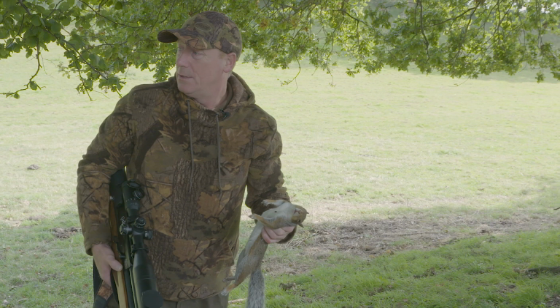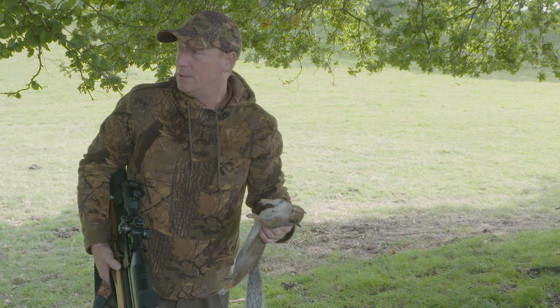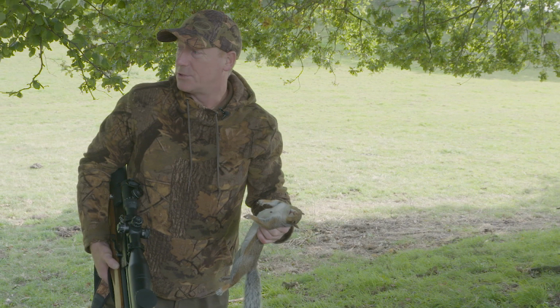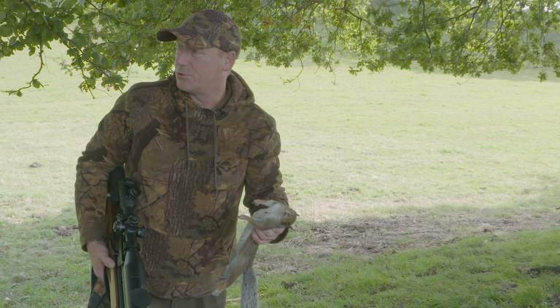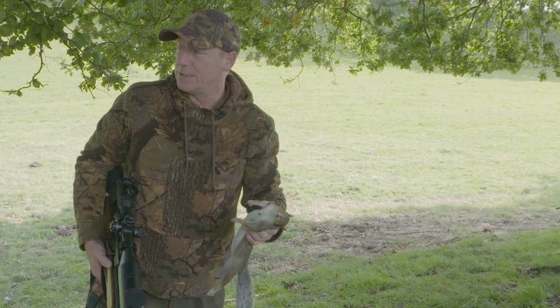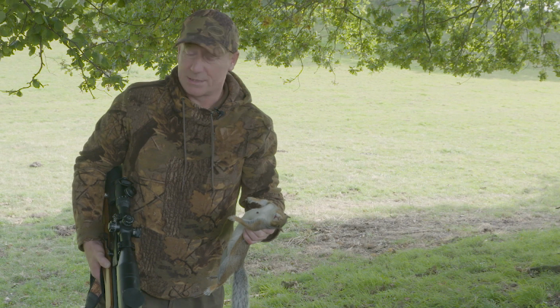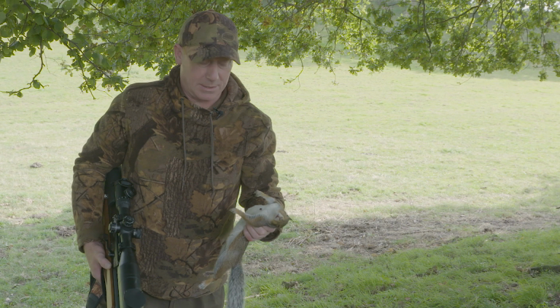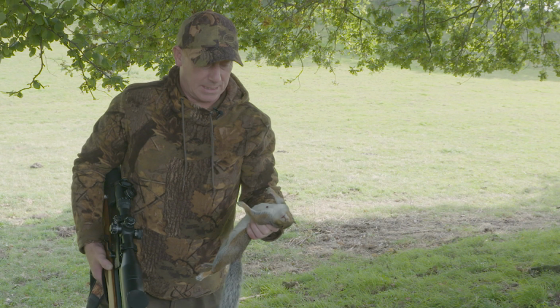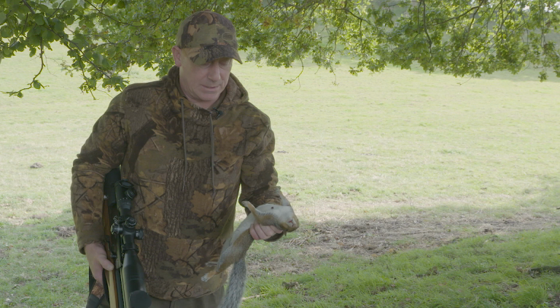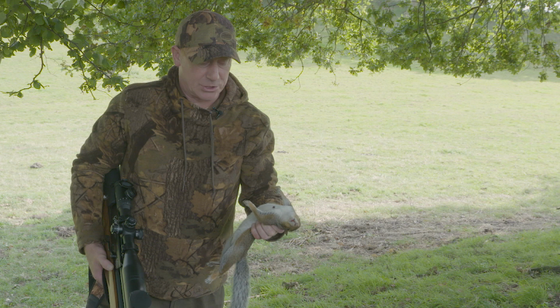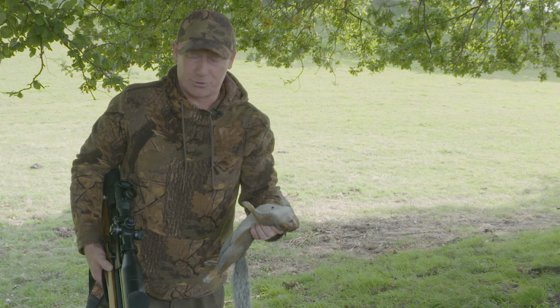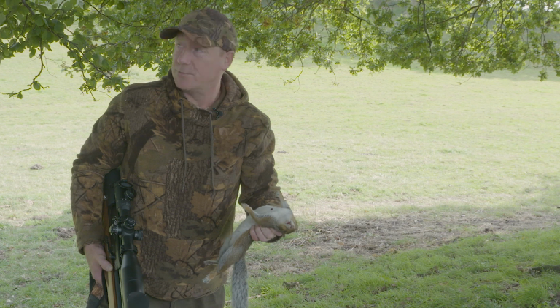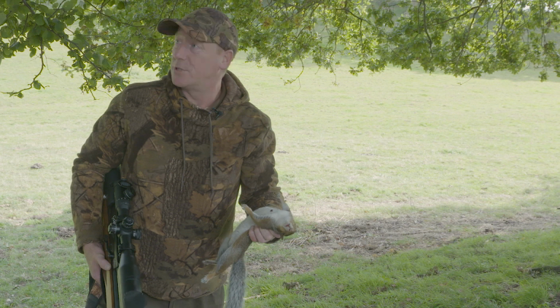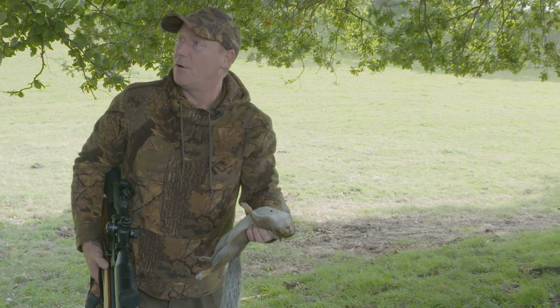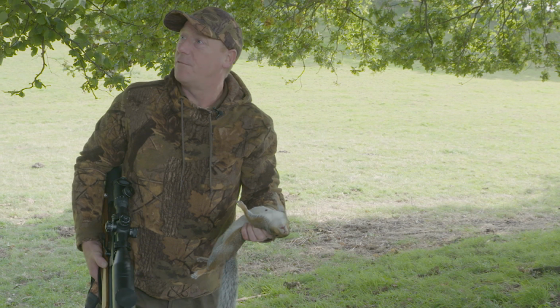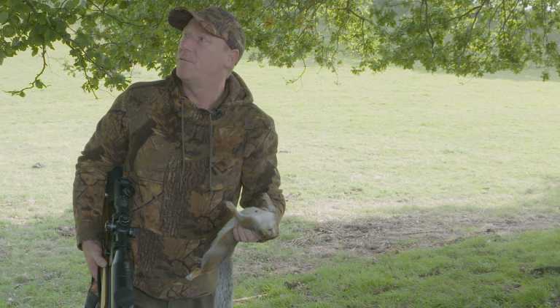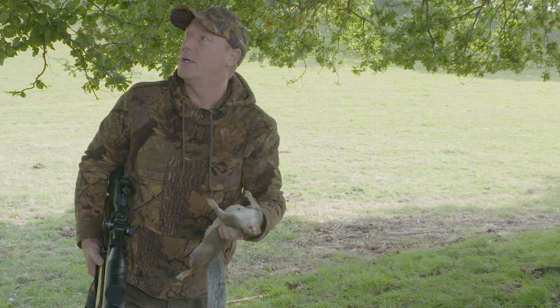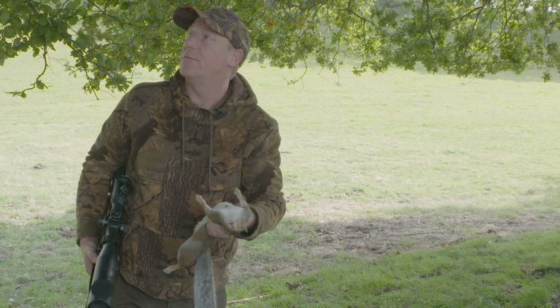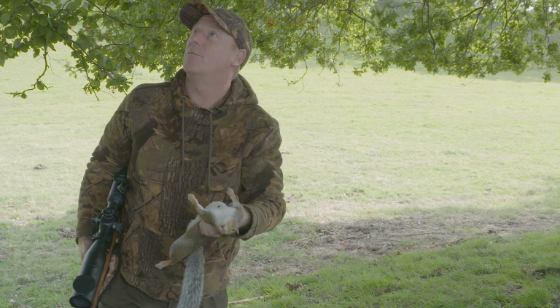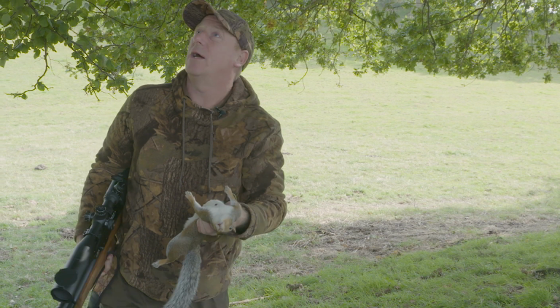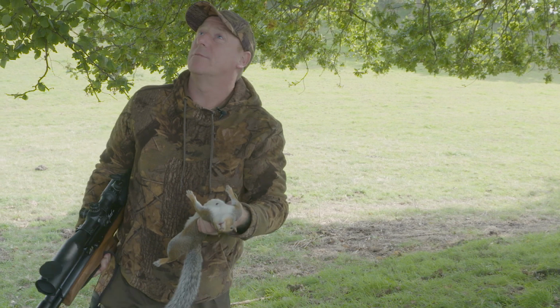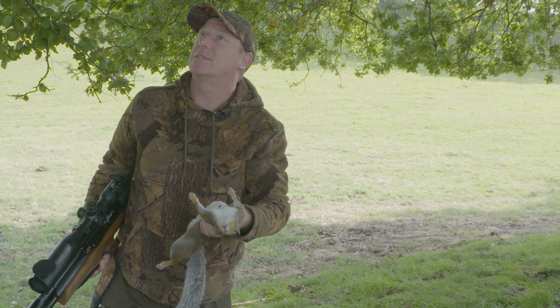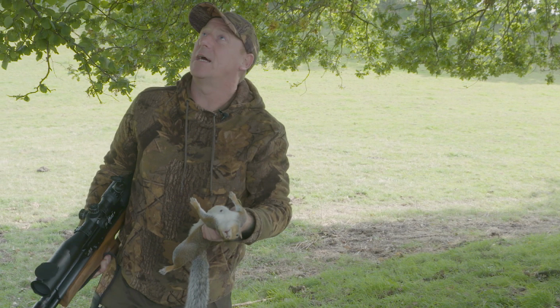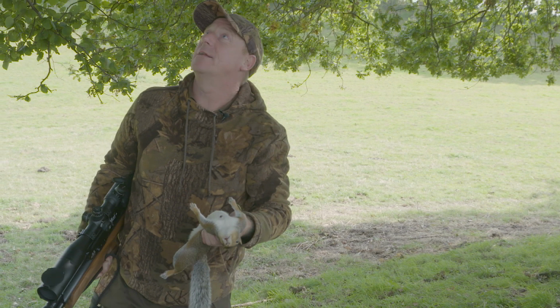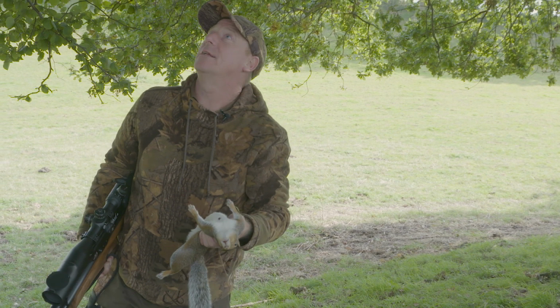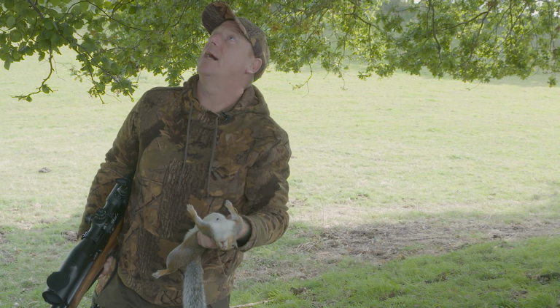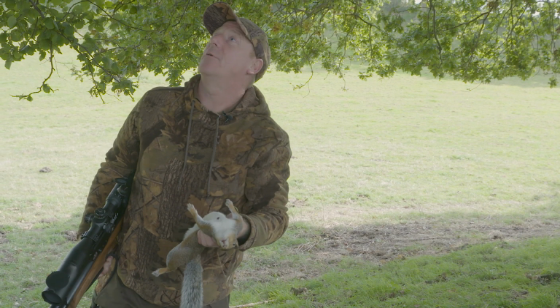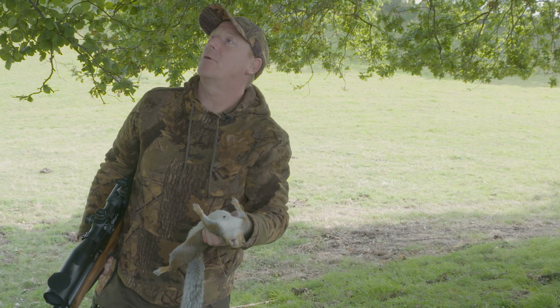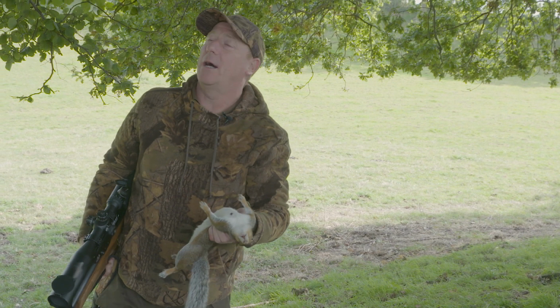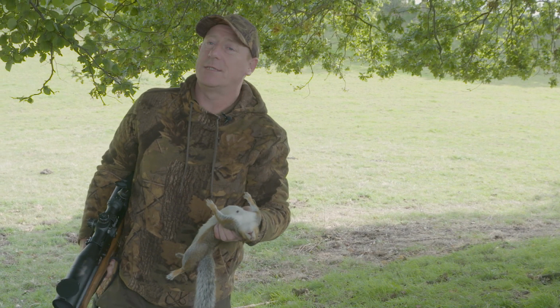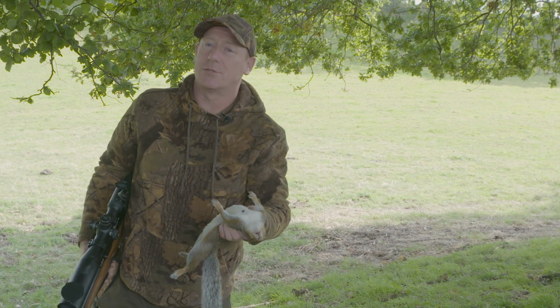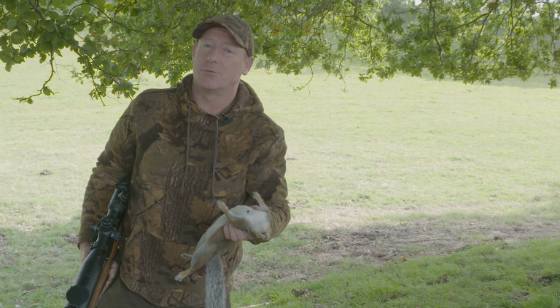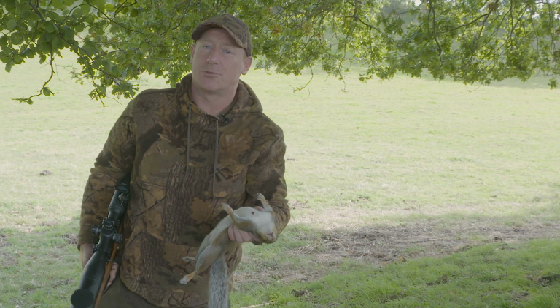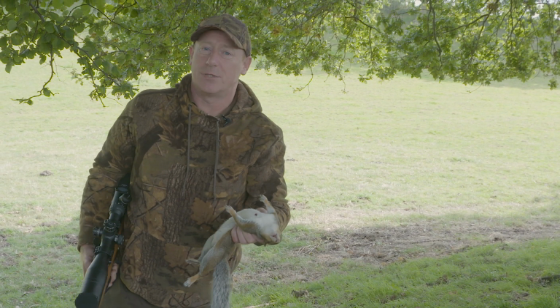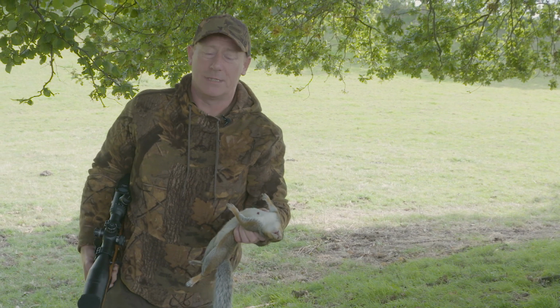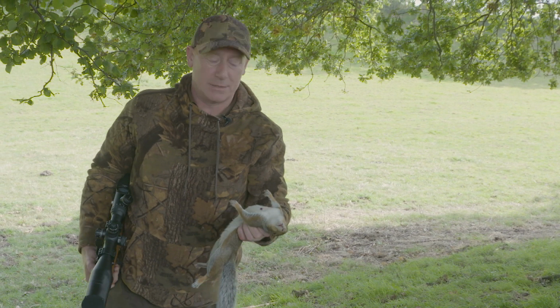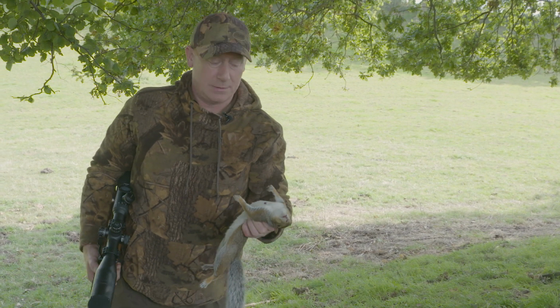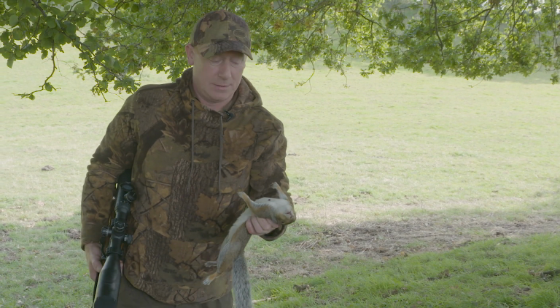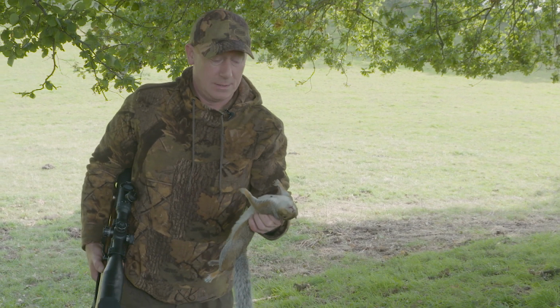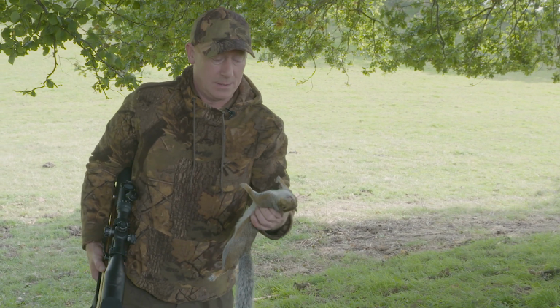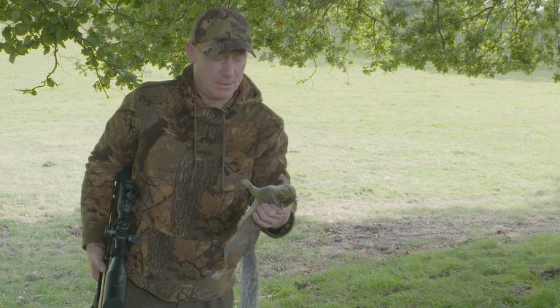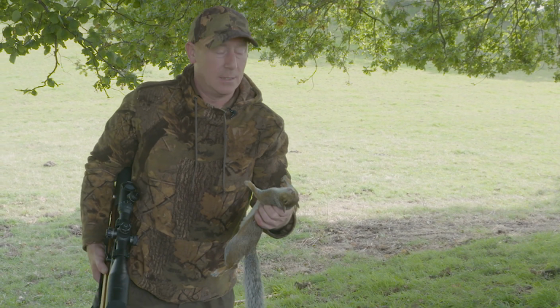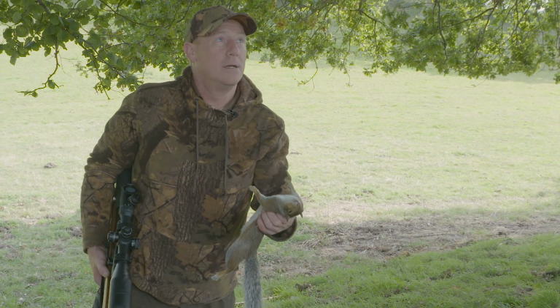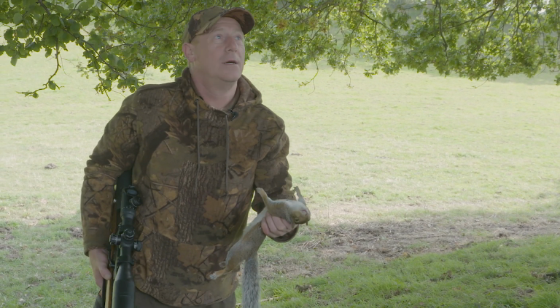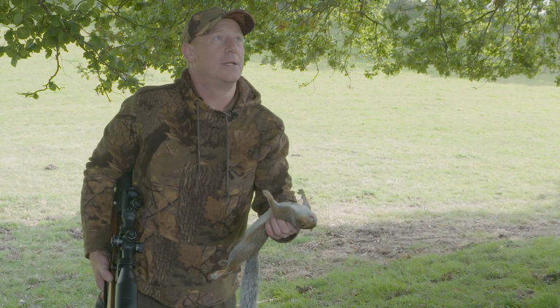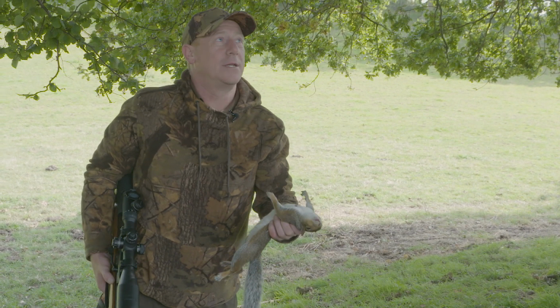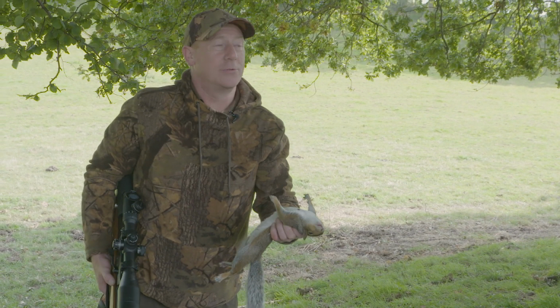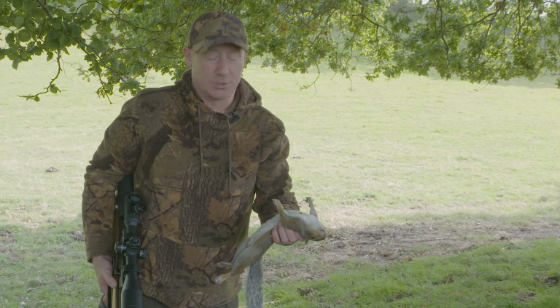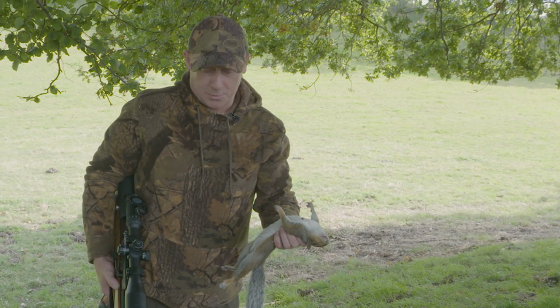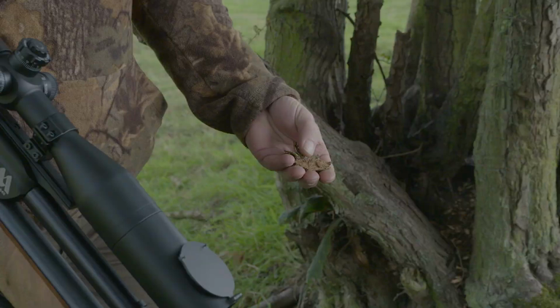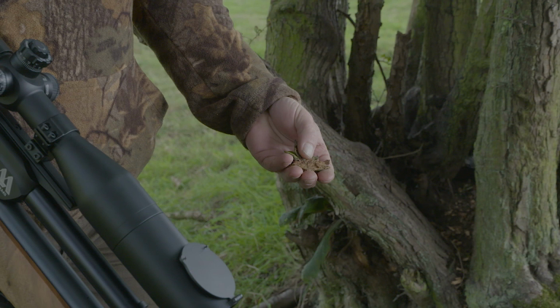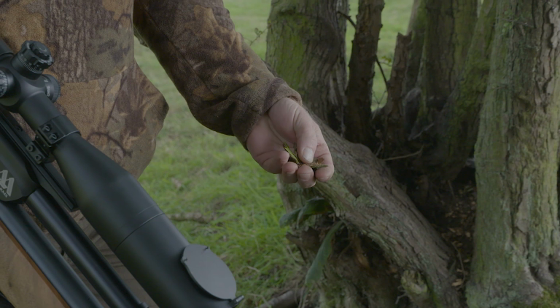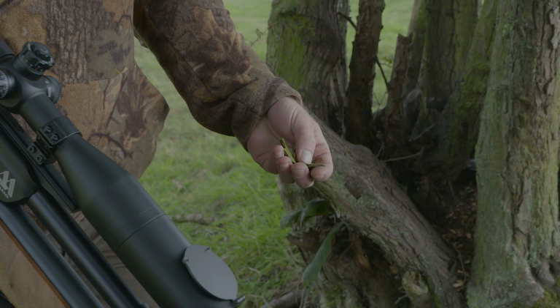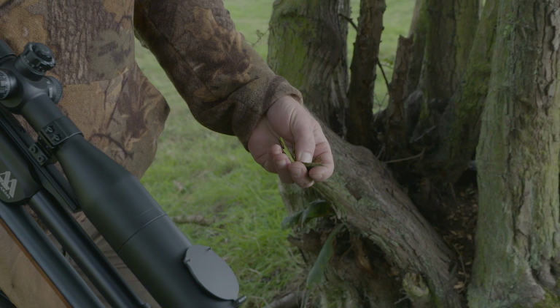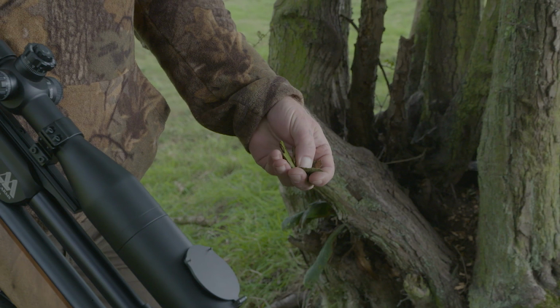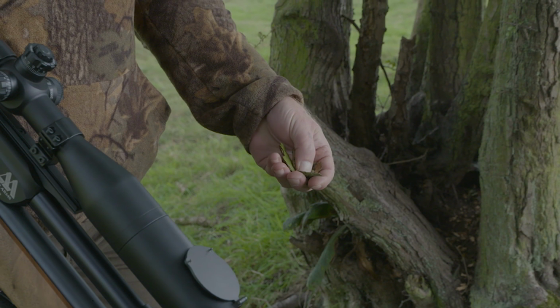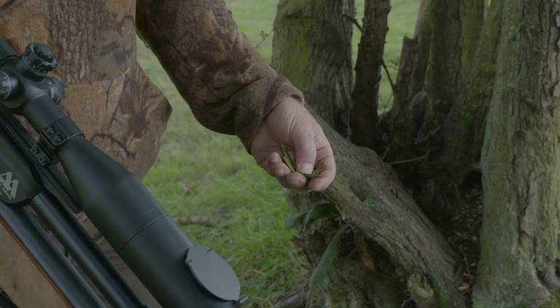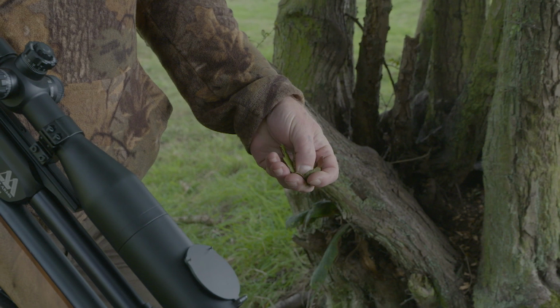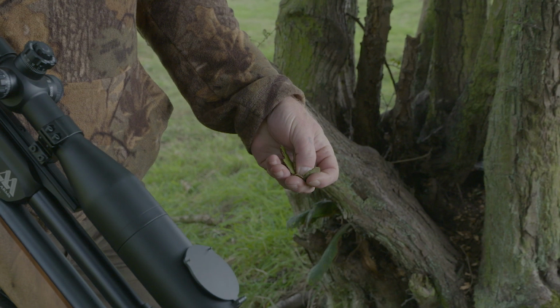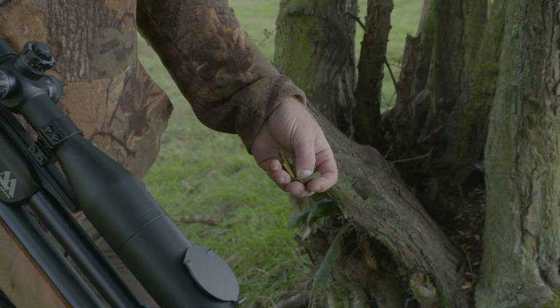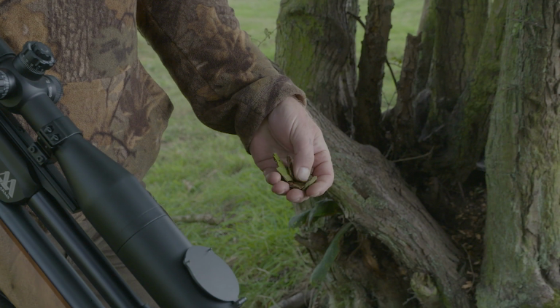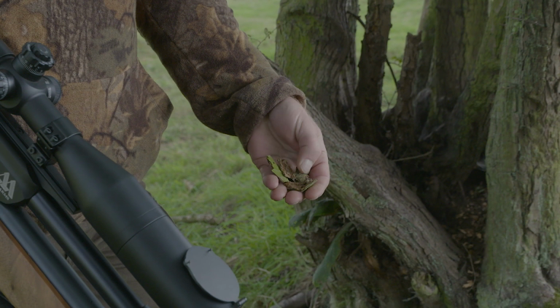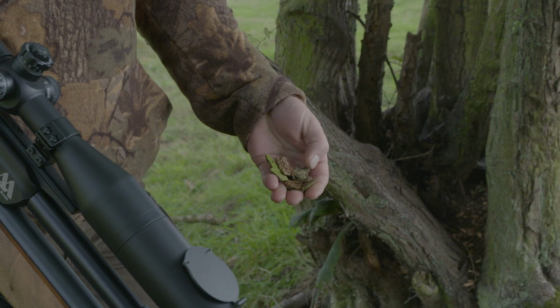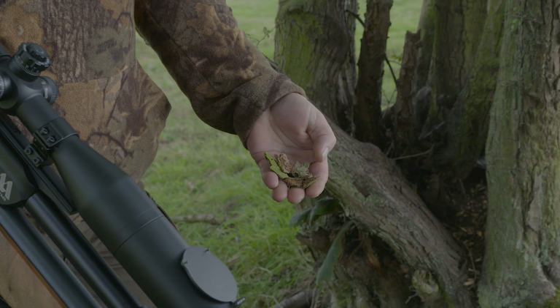There are trees that are getting stripped. Even where I'm standing now we've got hazelnut trees, and they don't just want the nuts — they're stripping the bark off as well.